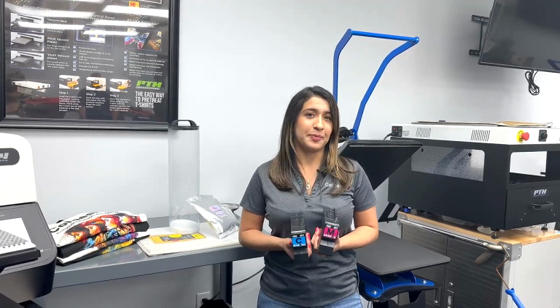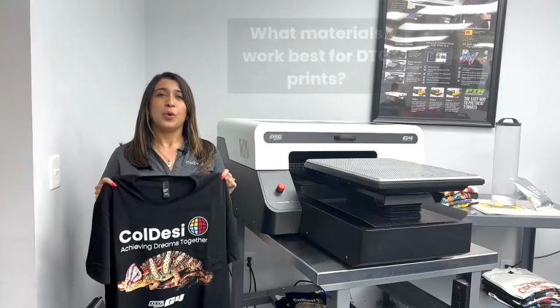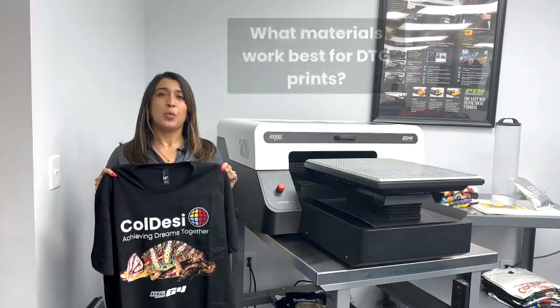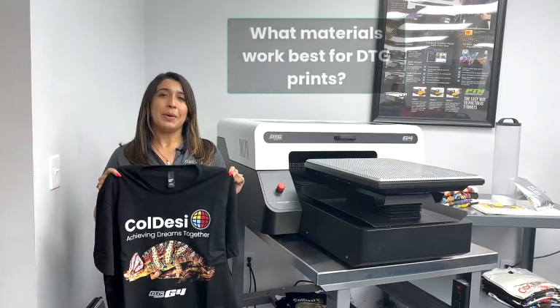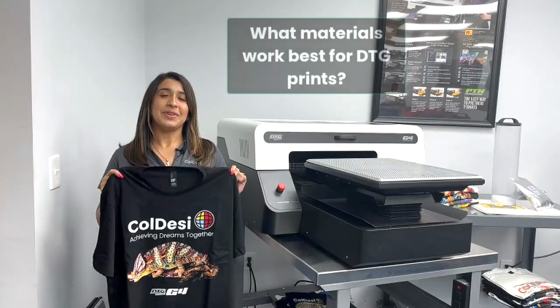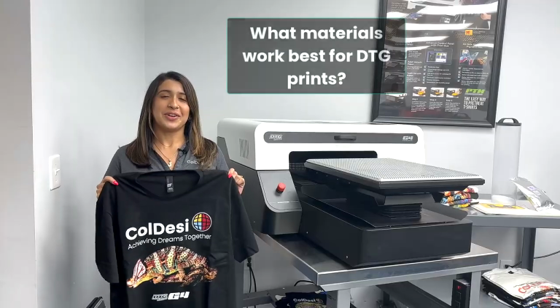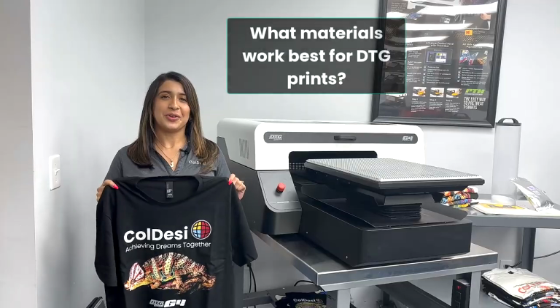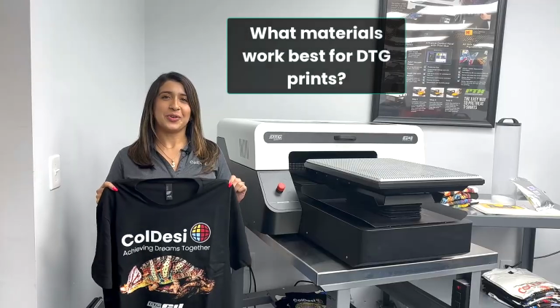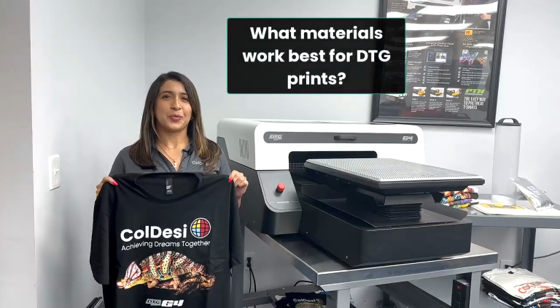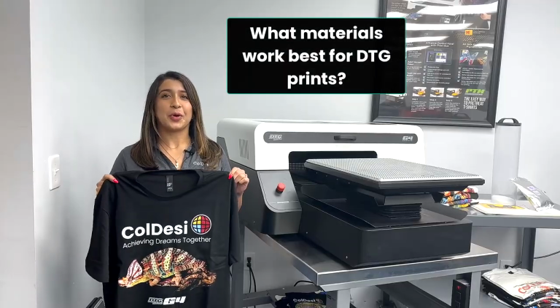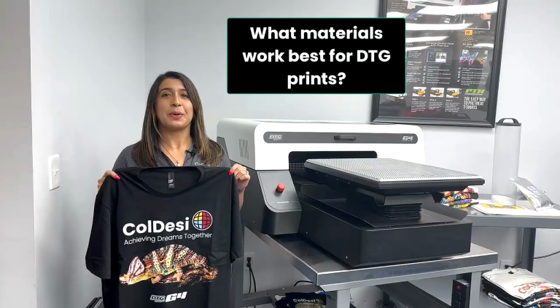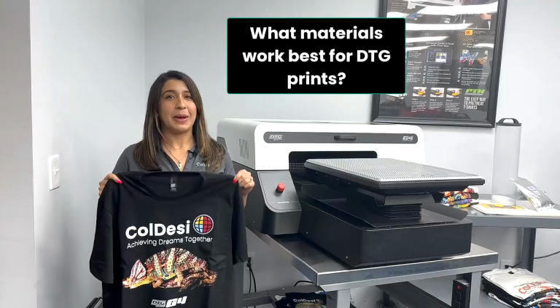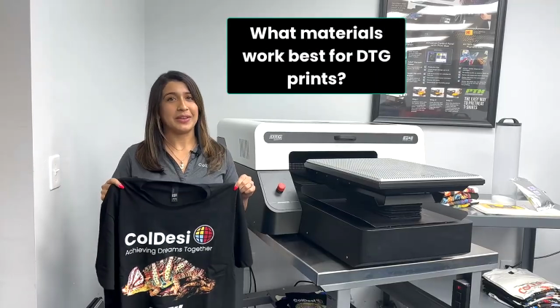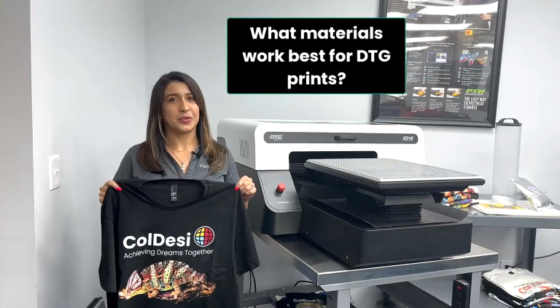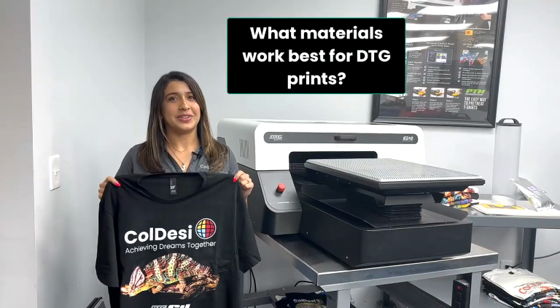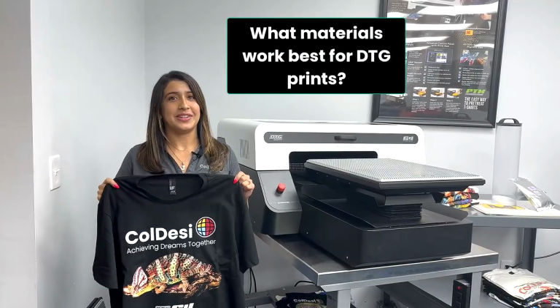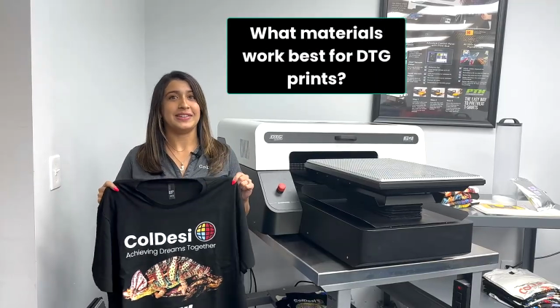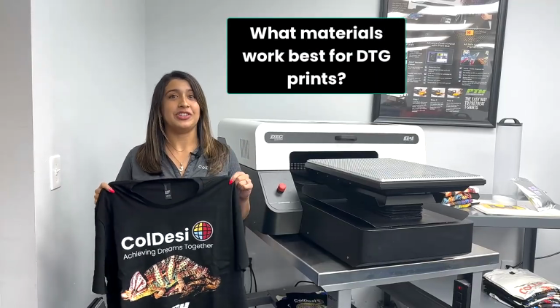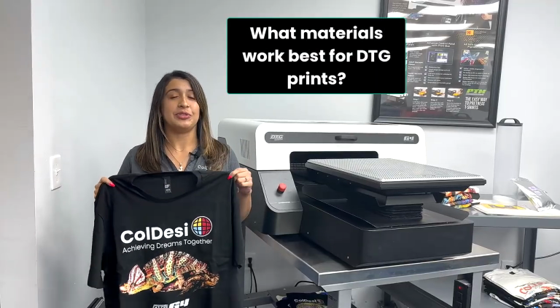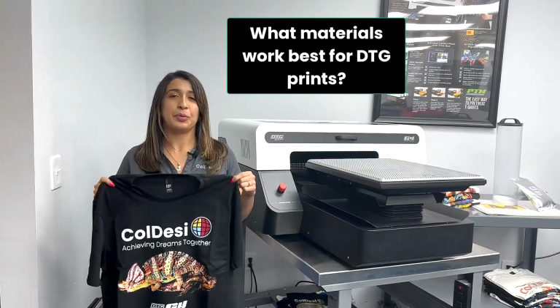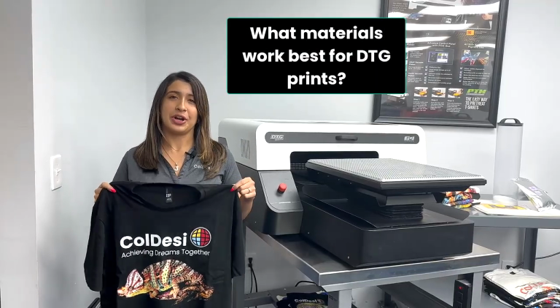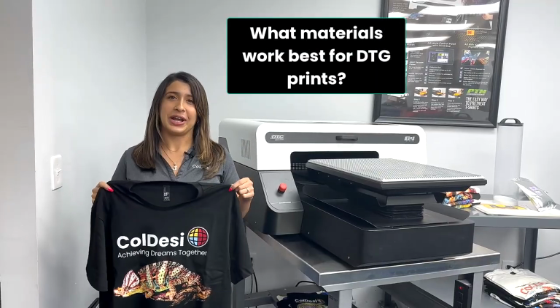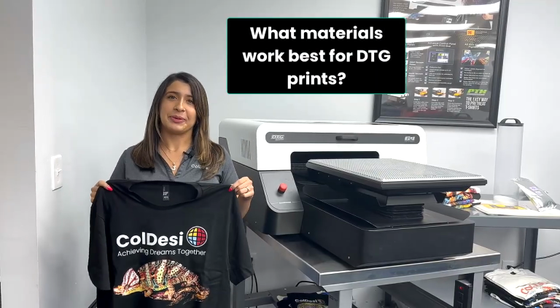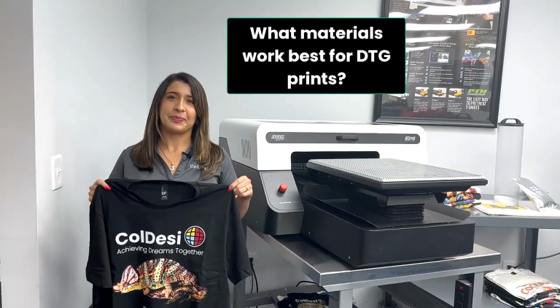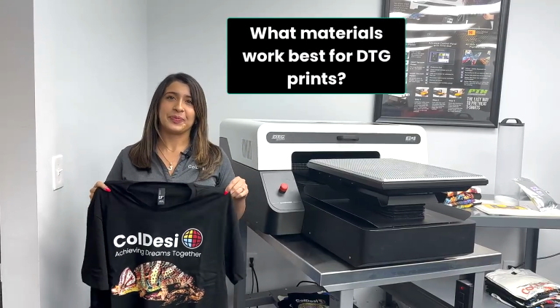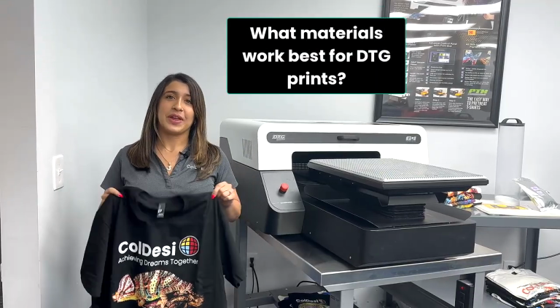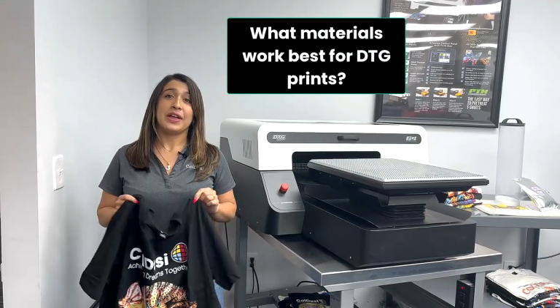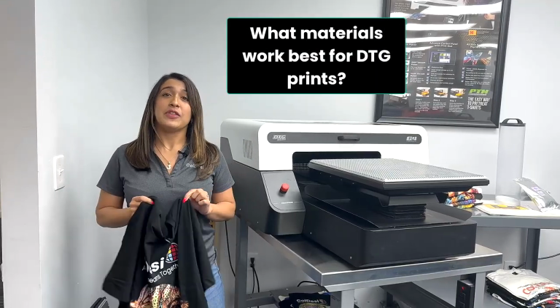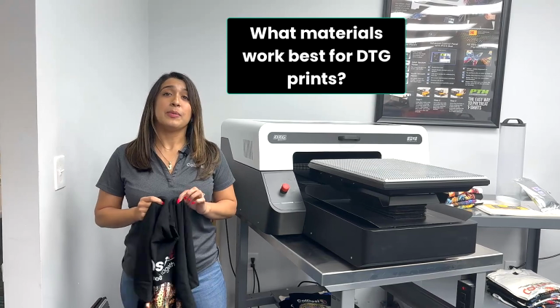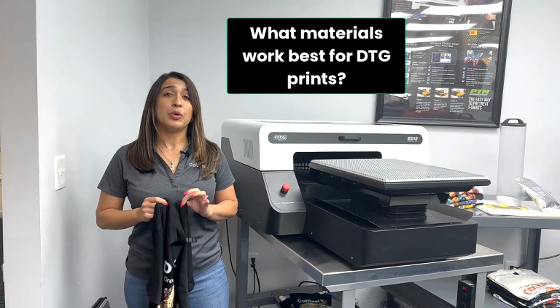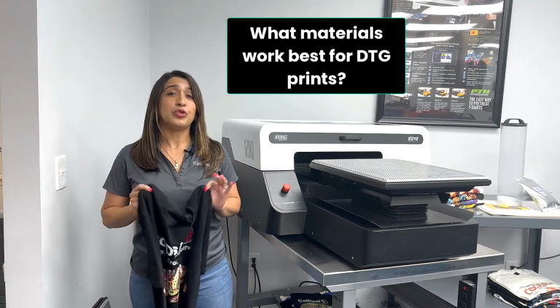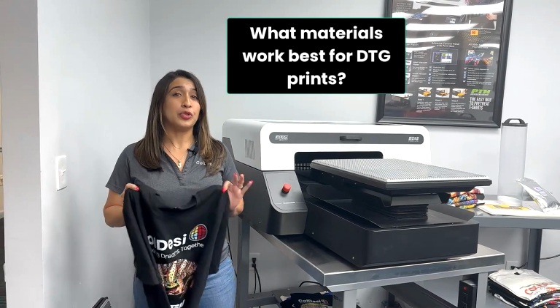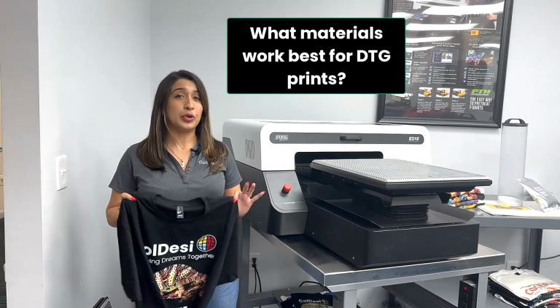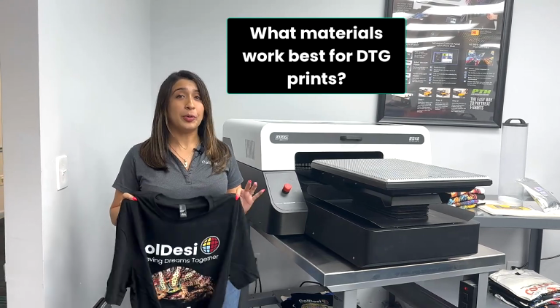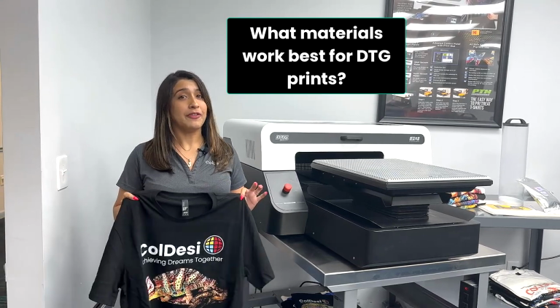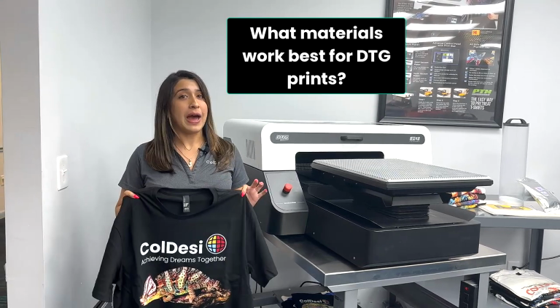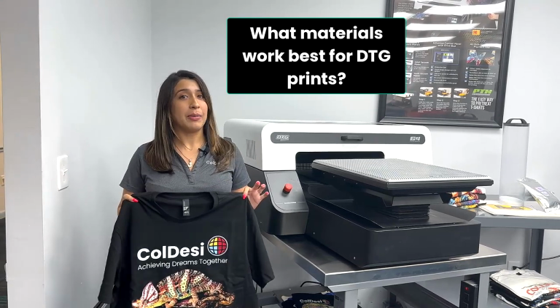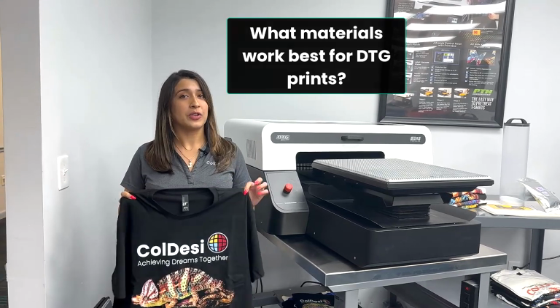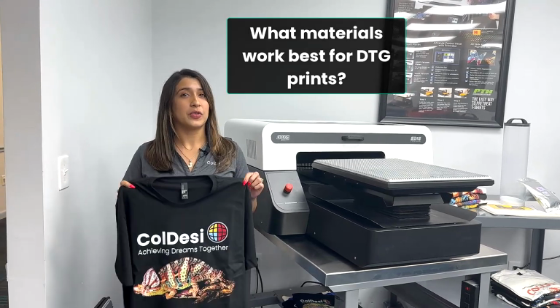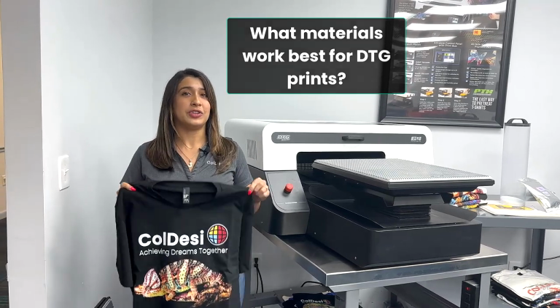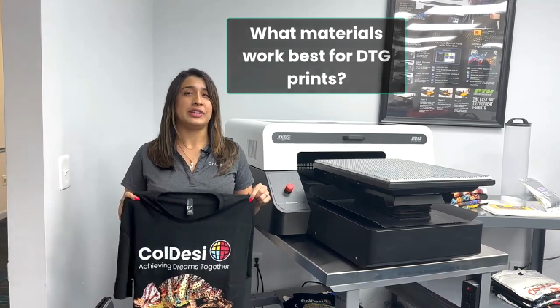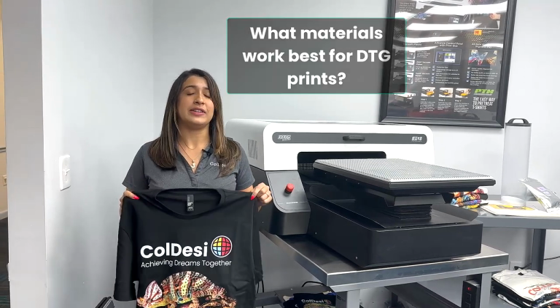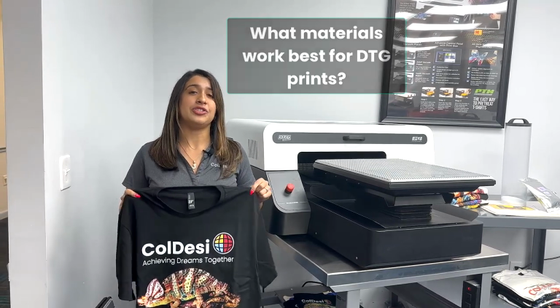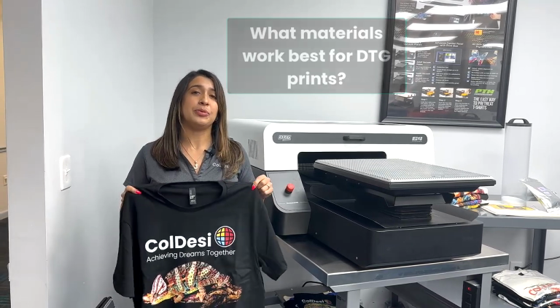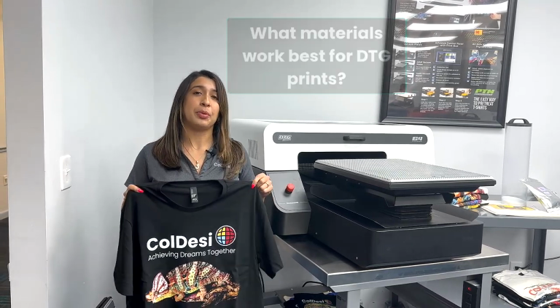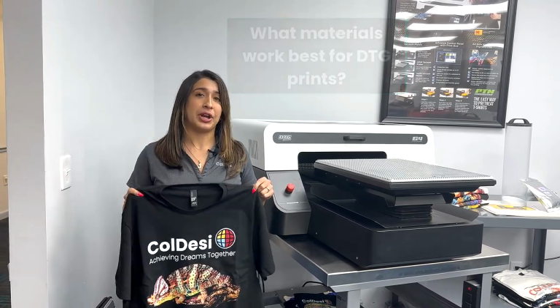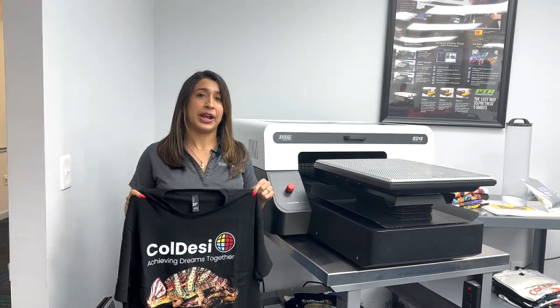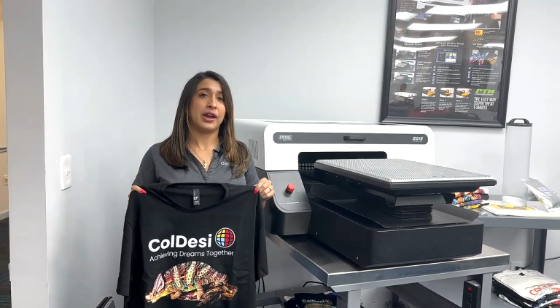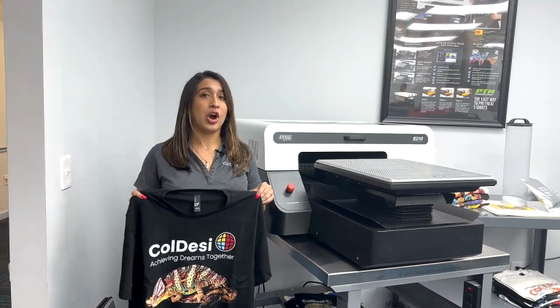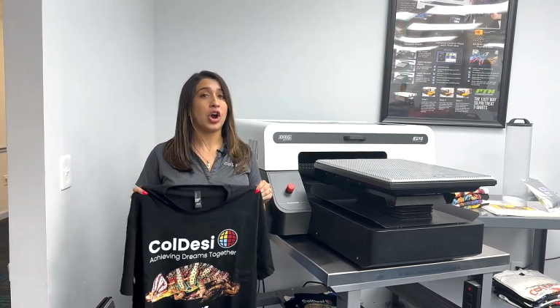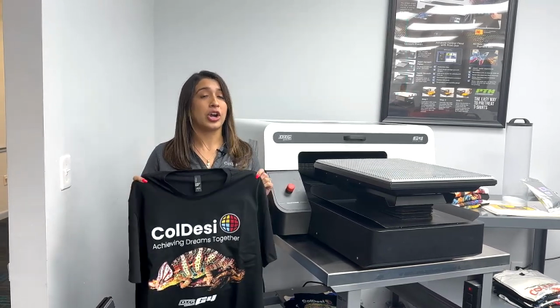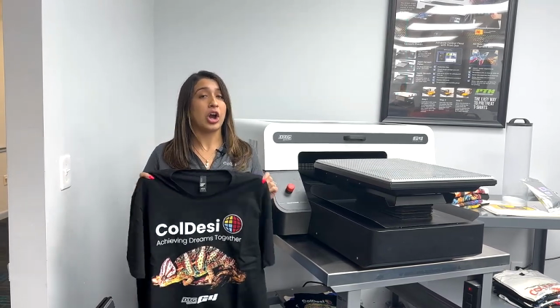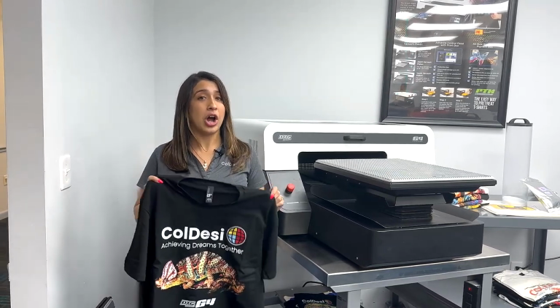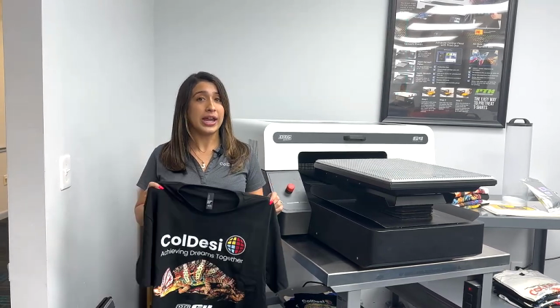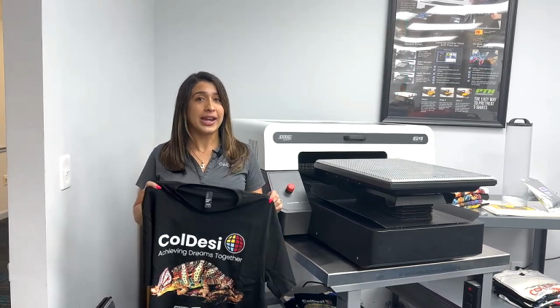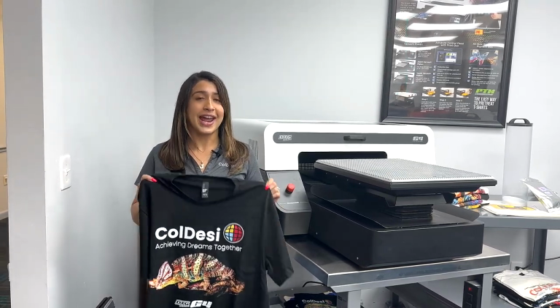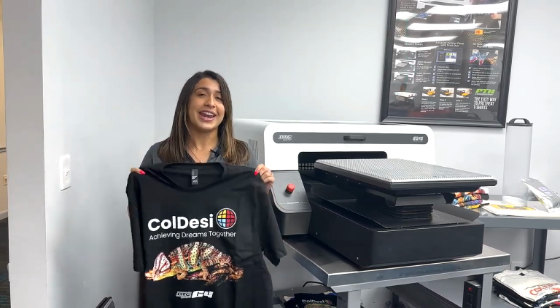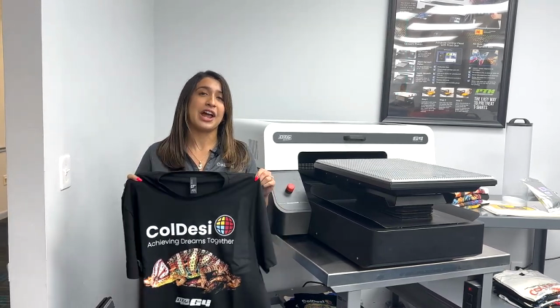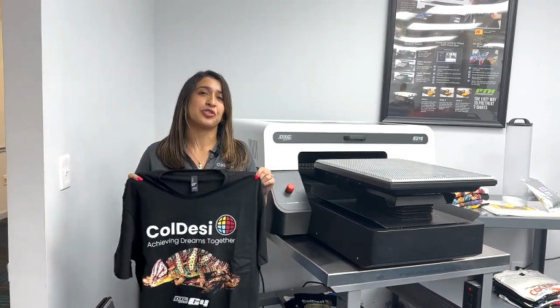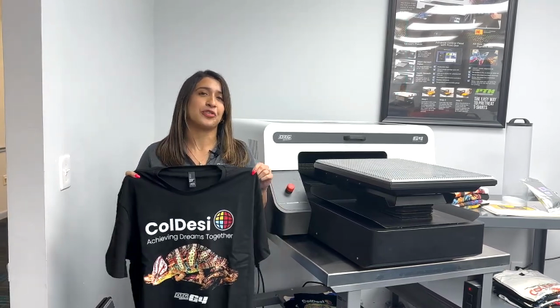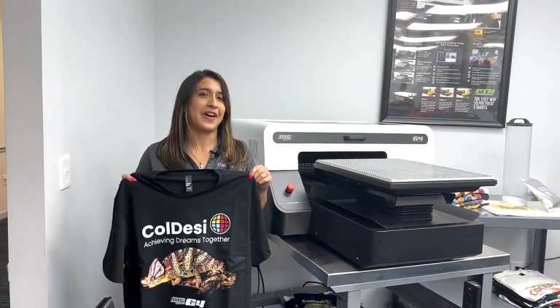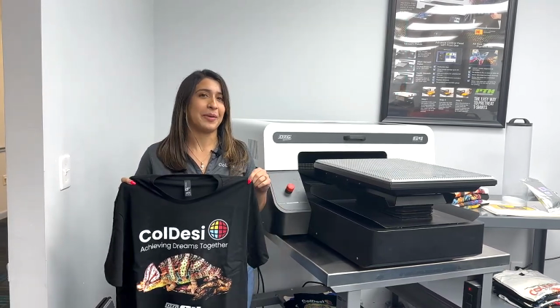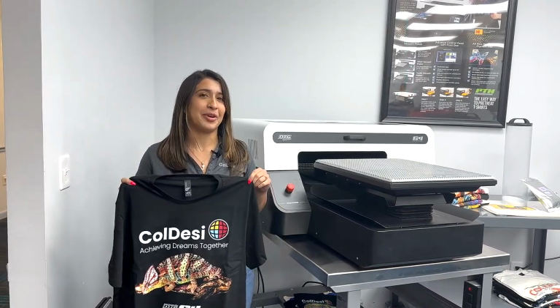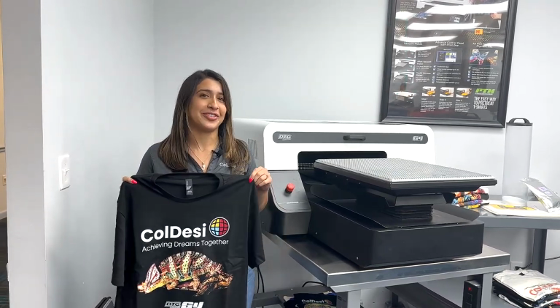What materials work best with DTG printing? The most suitable fabrics for DTG printing are cotton and natural fibers.